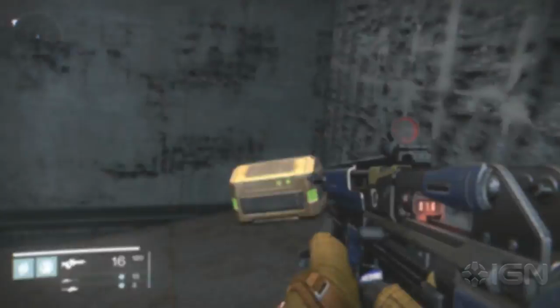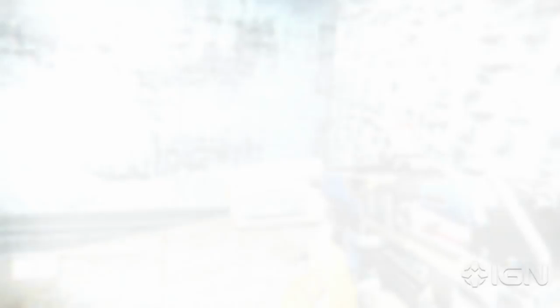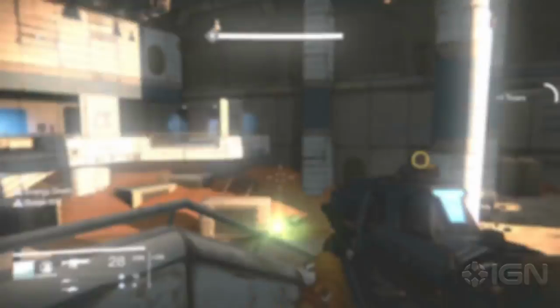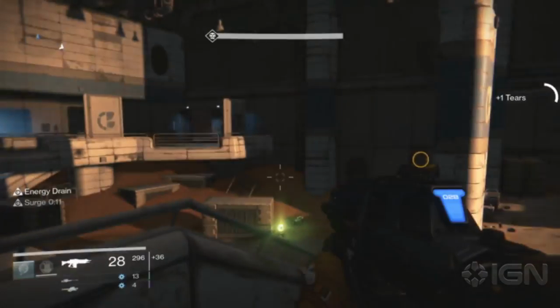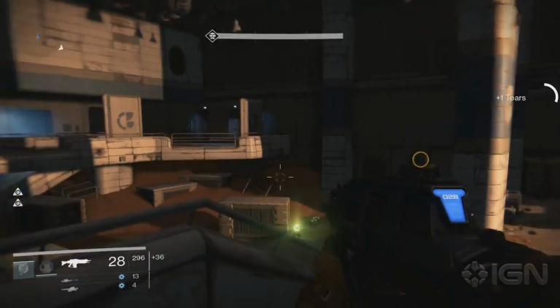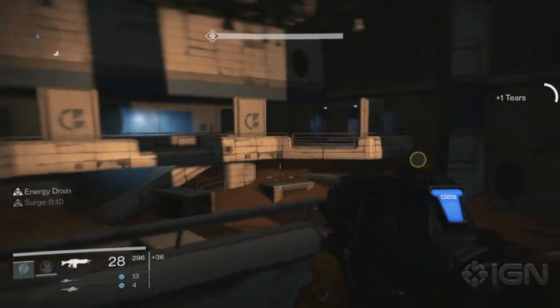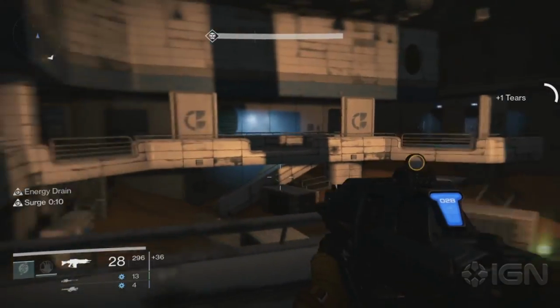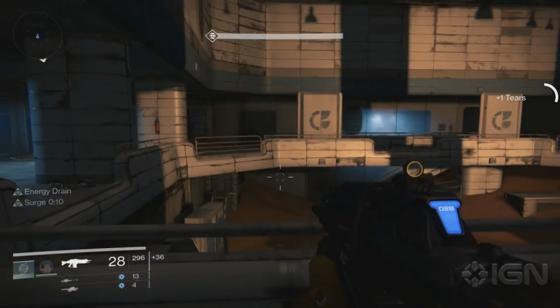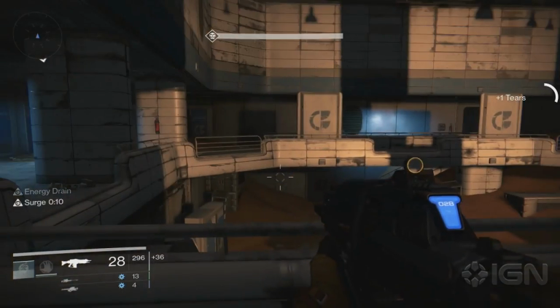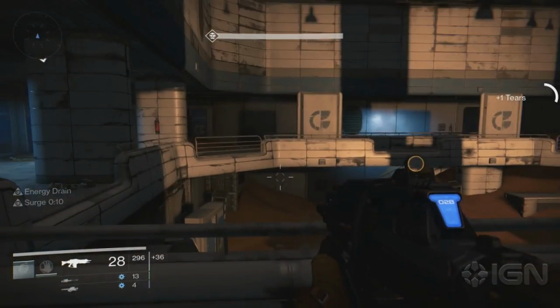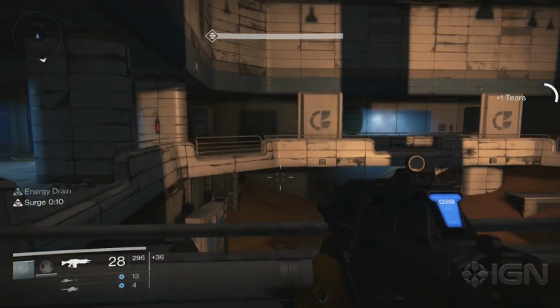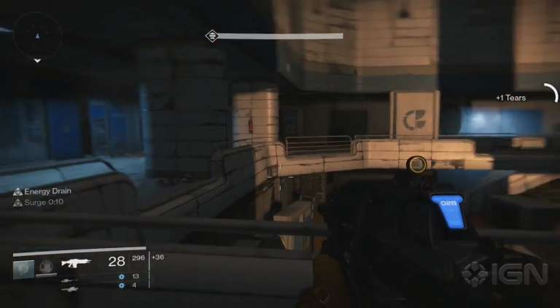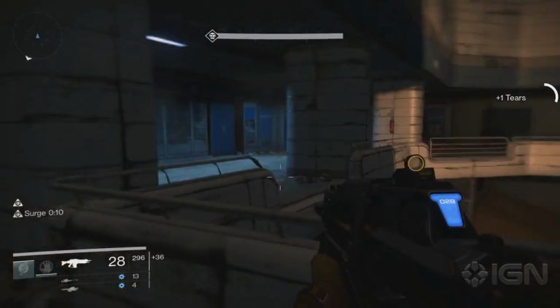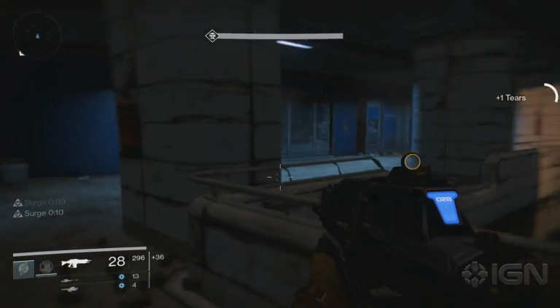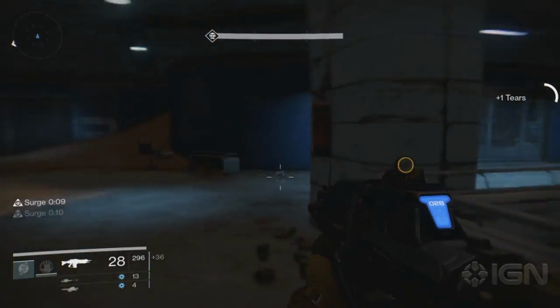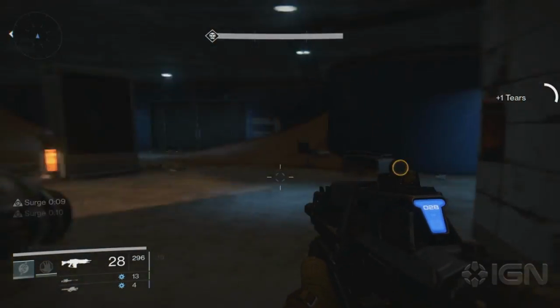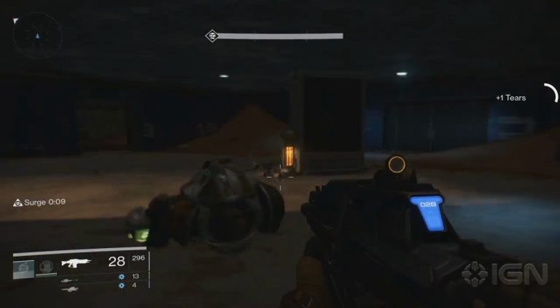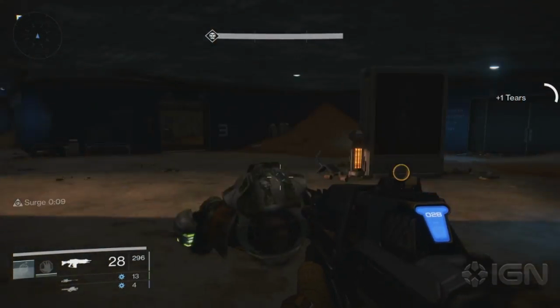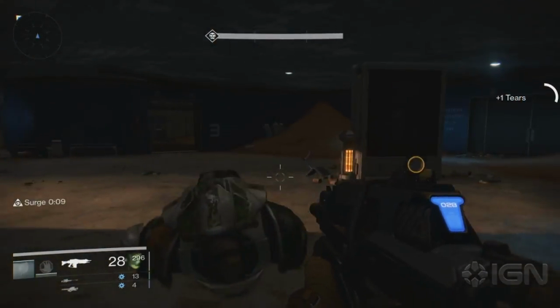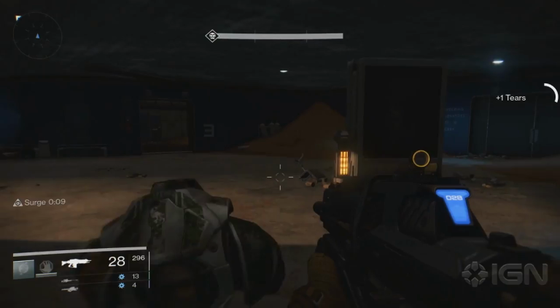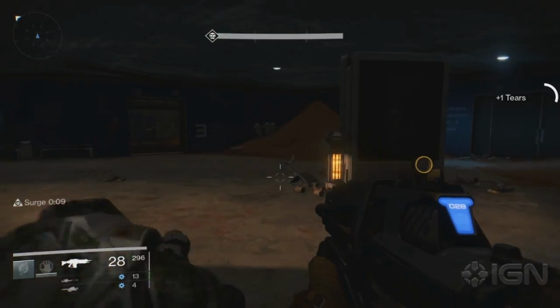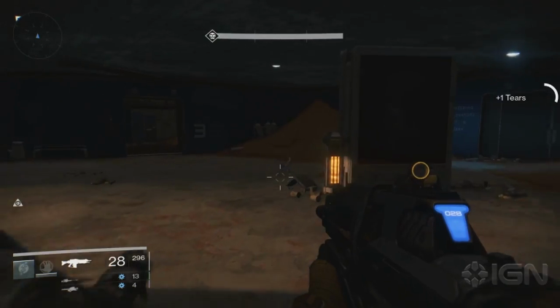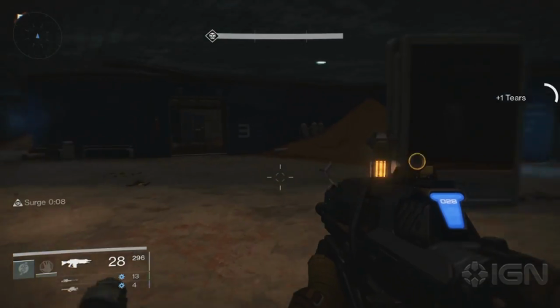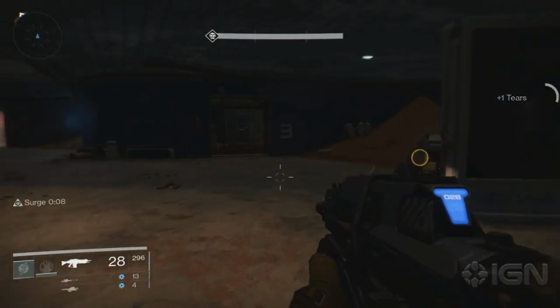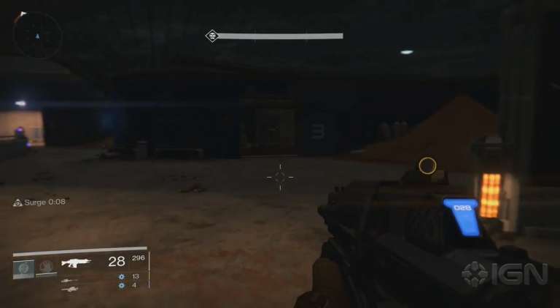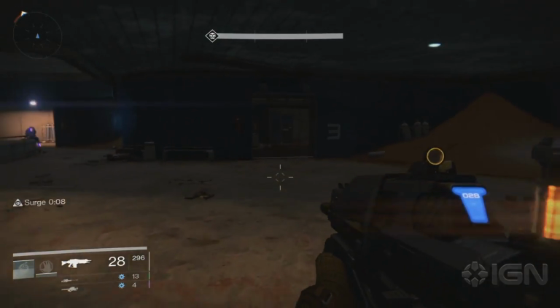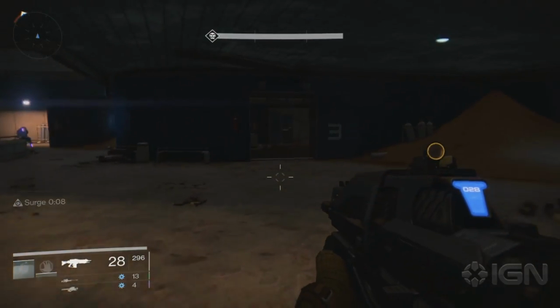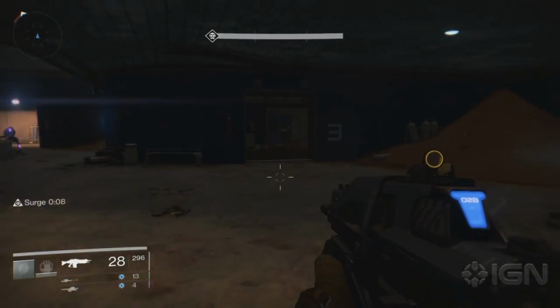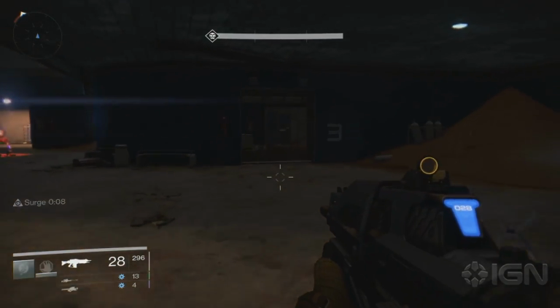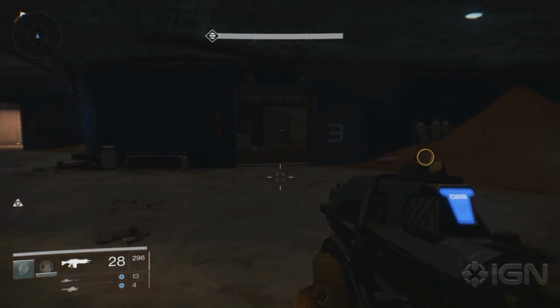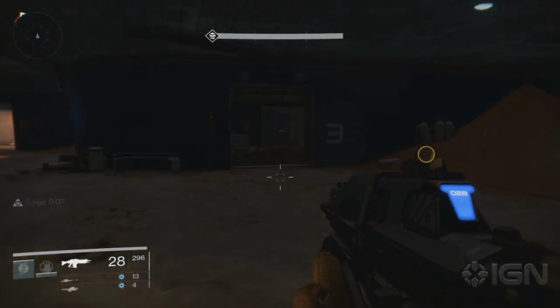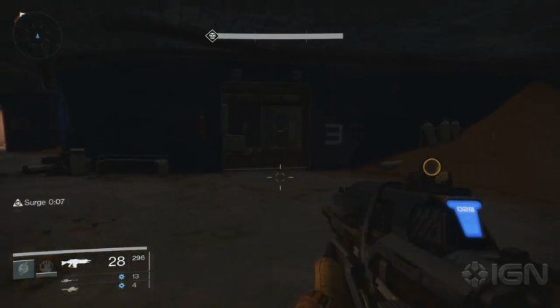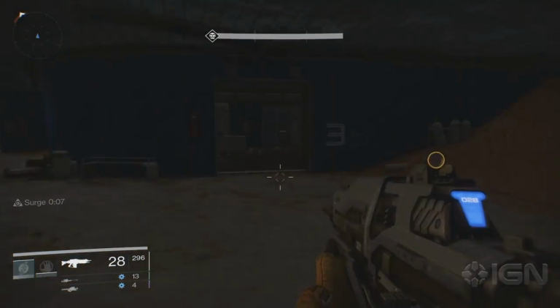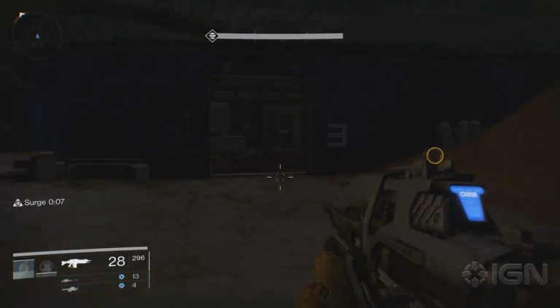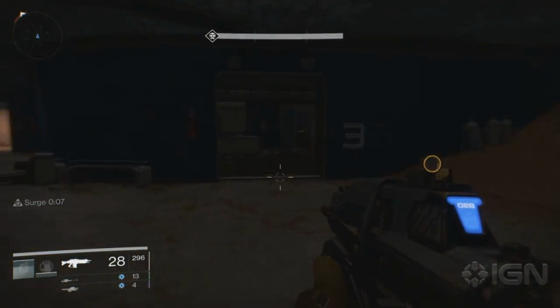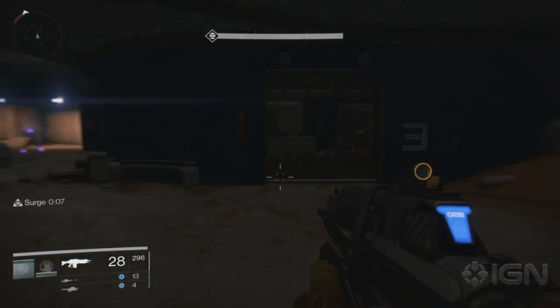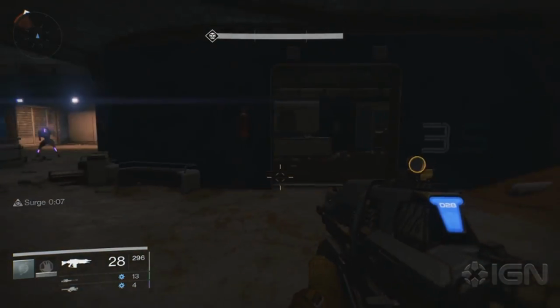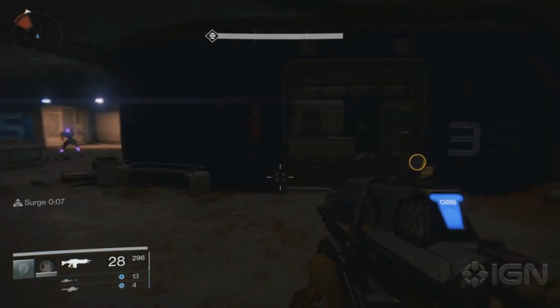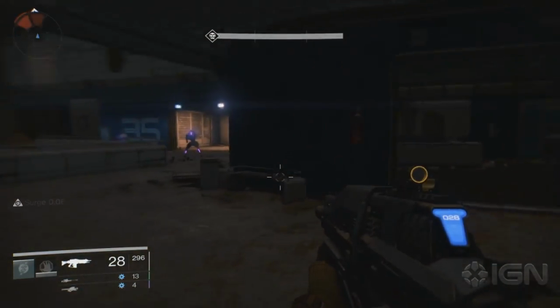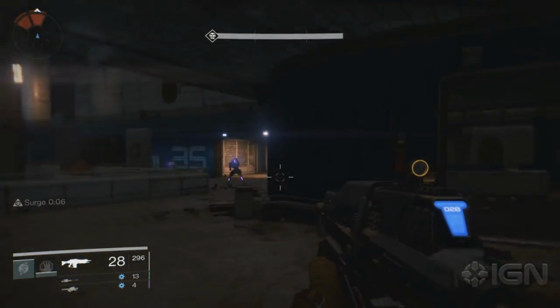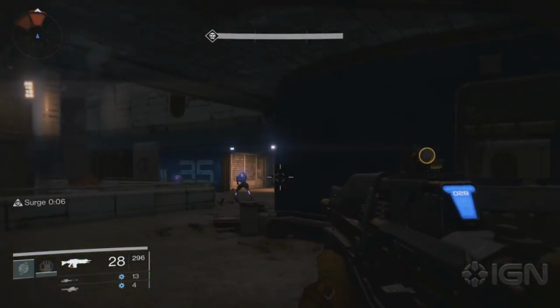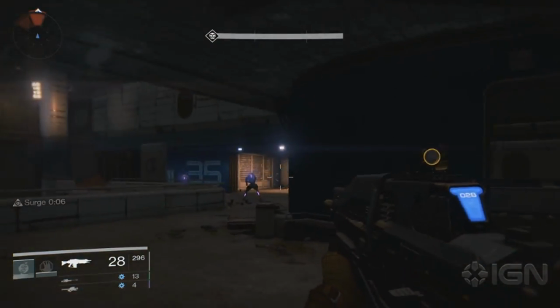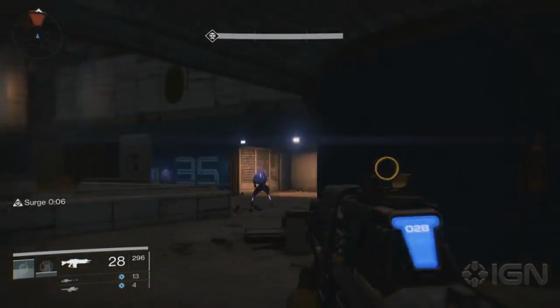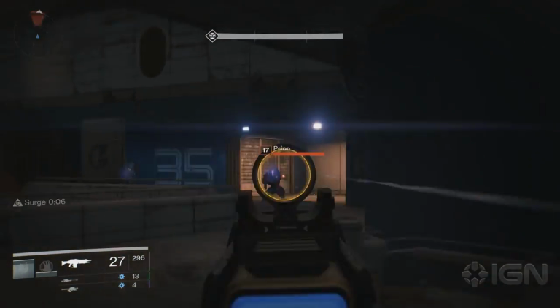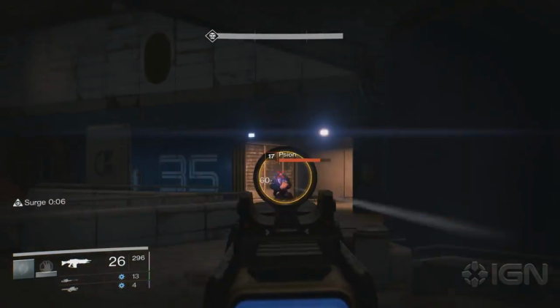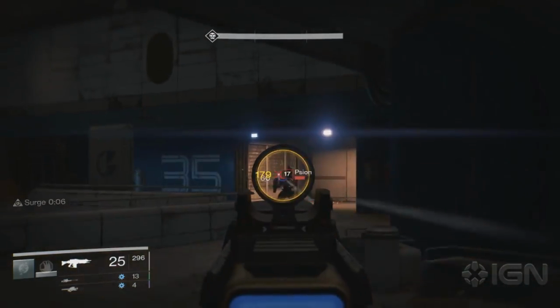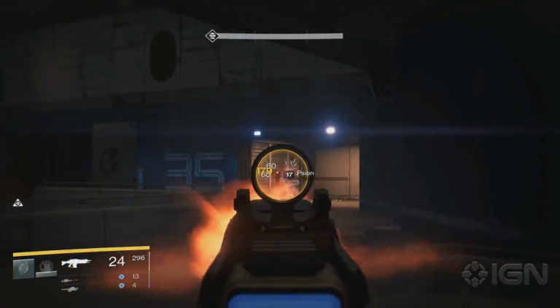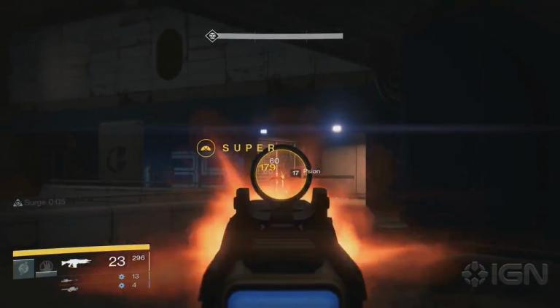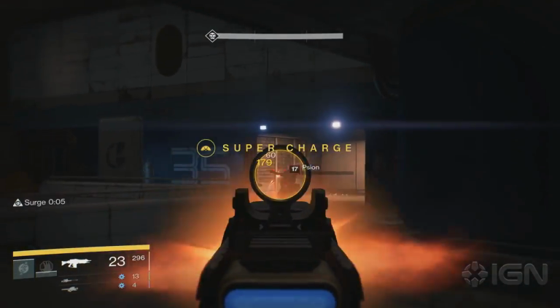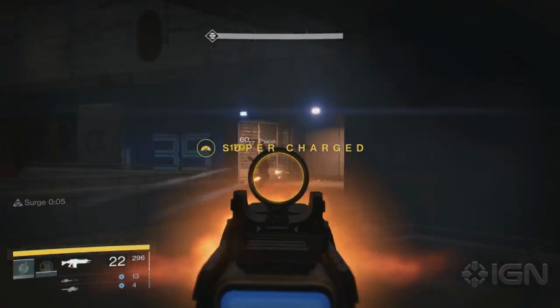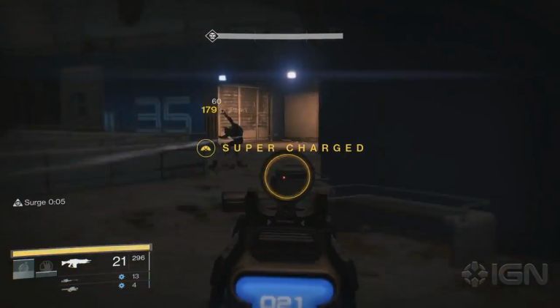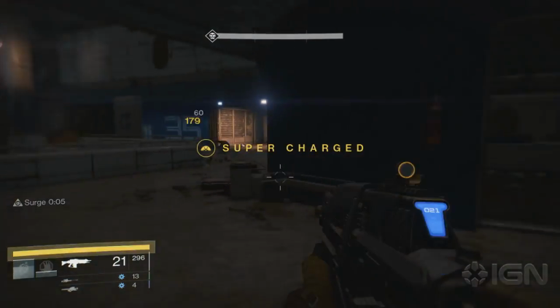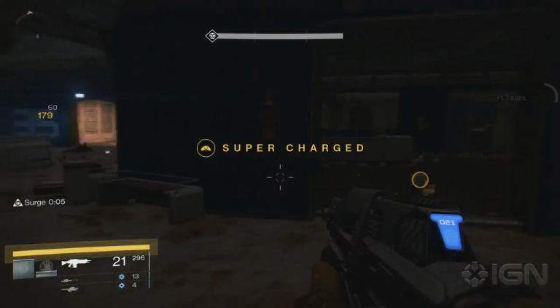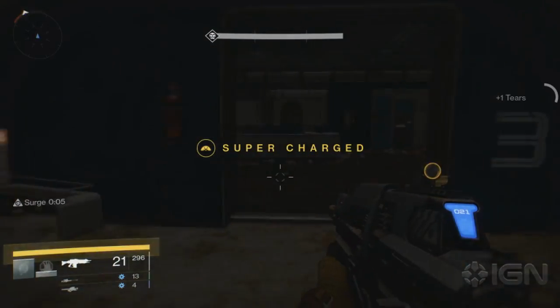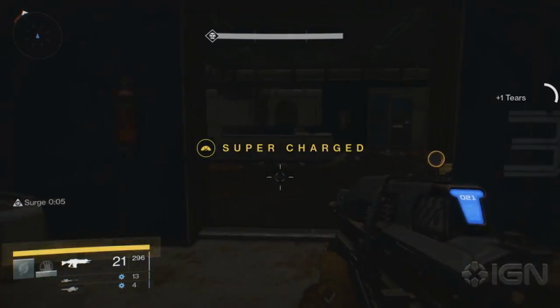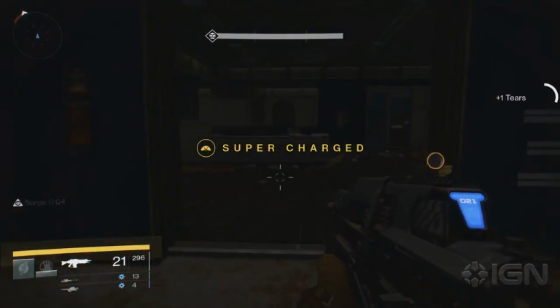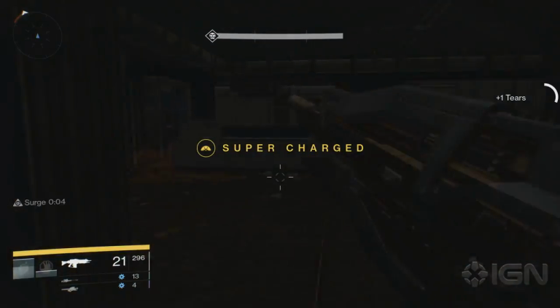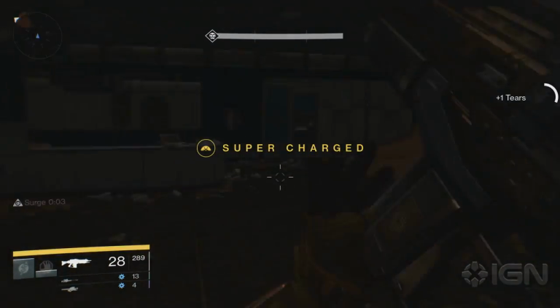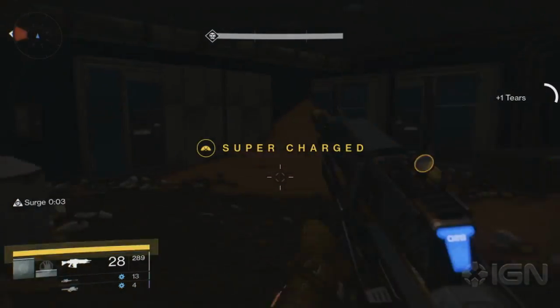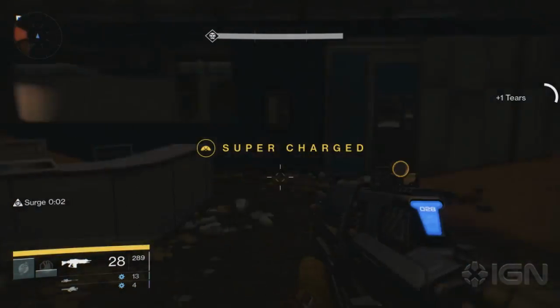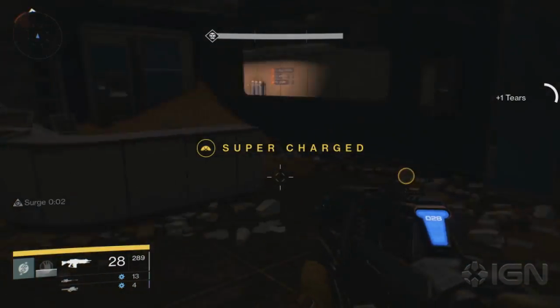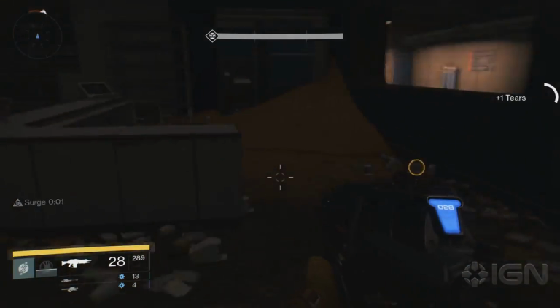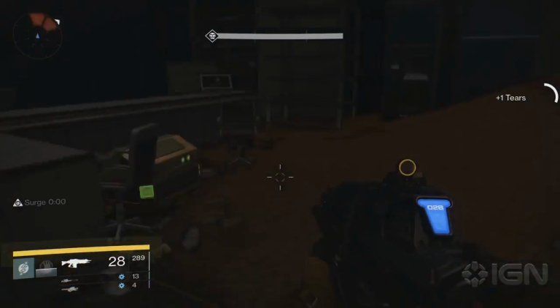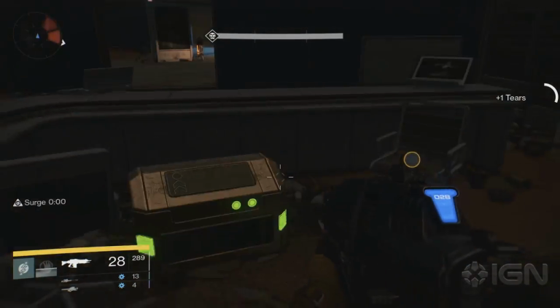The next one is found in the Dust Palace. While exploring this area, you'll see a door with a three on it. Head in there and you'll find the chest in a cubicle.